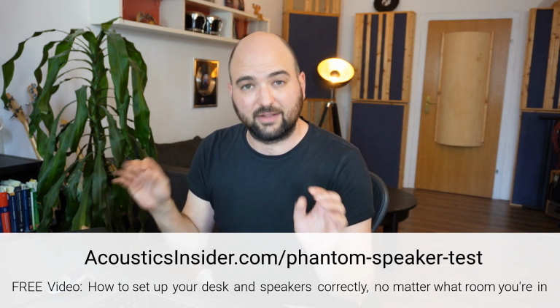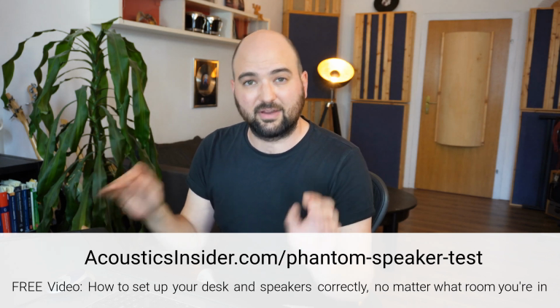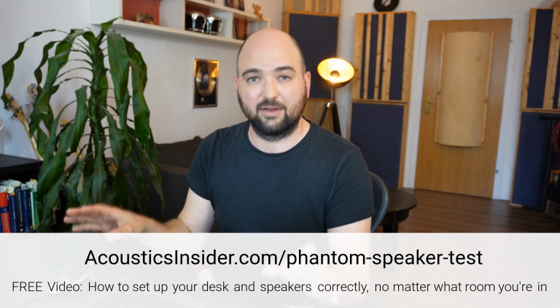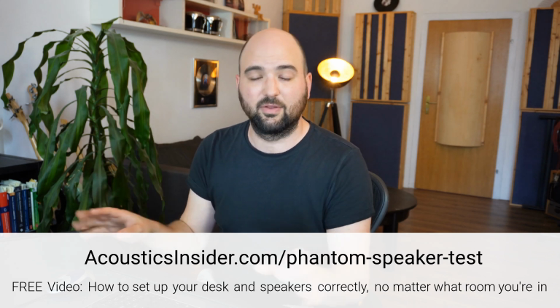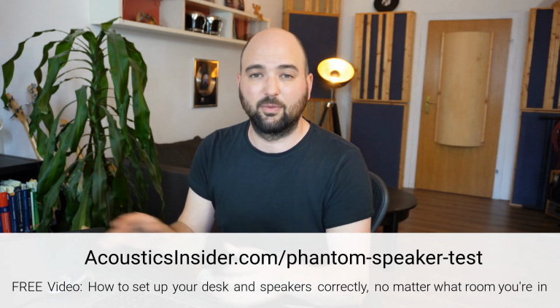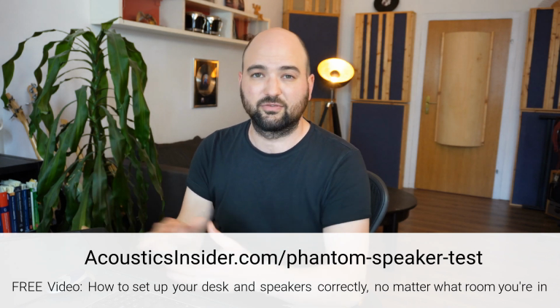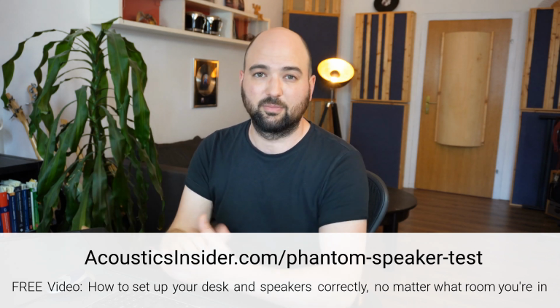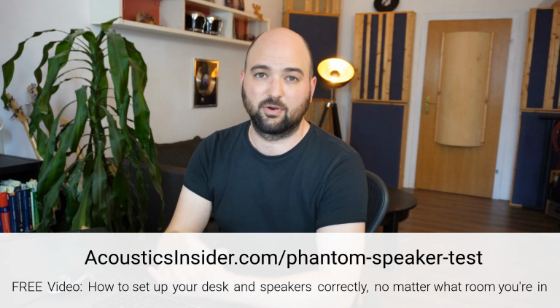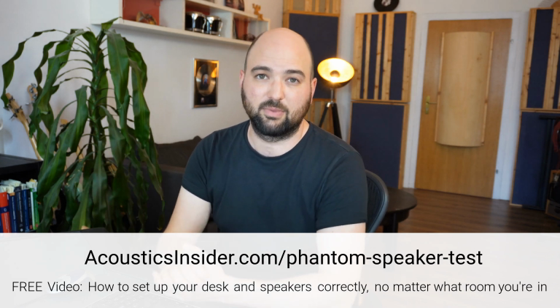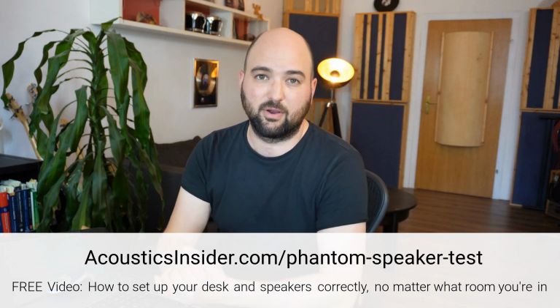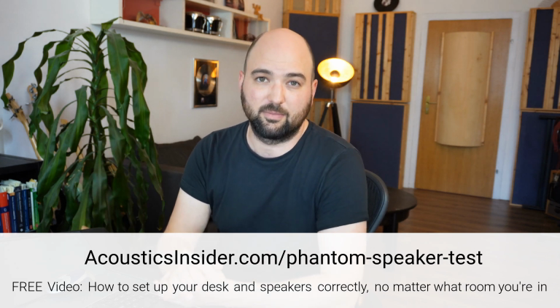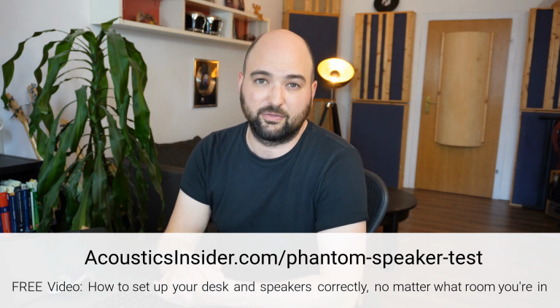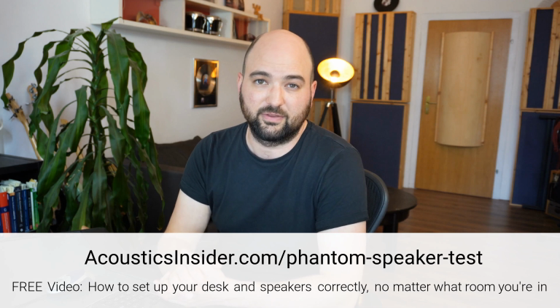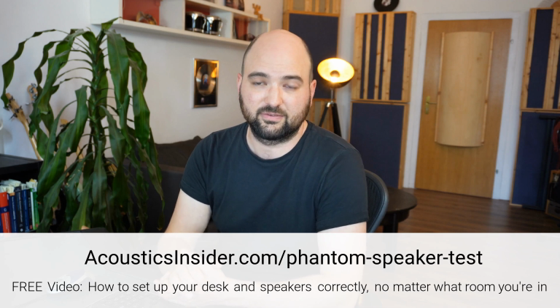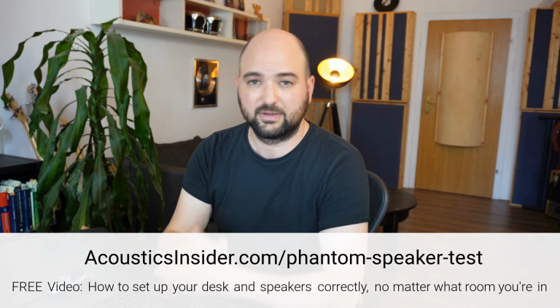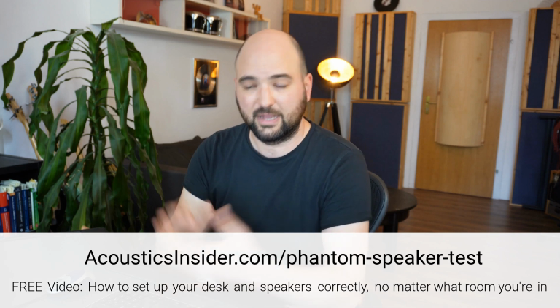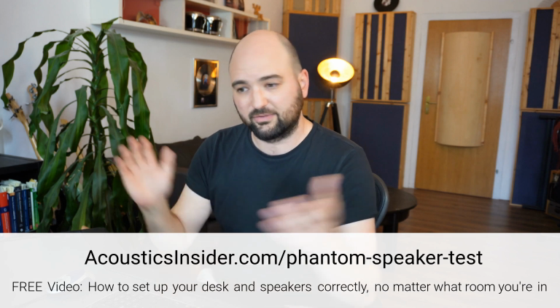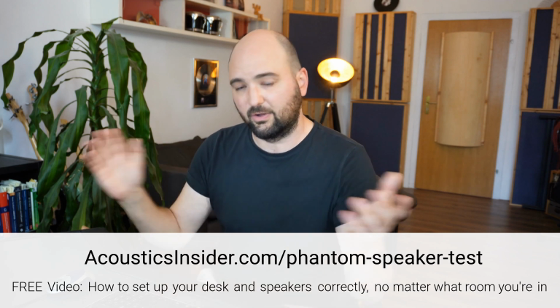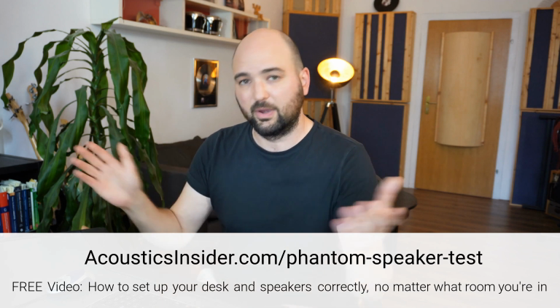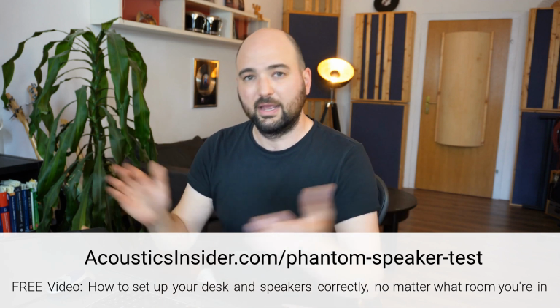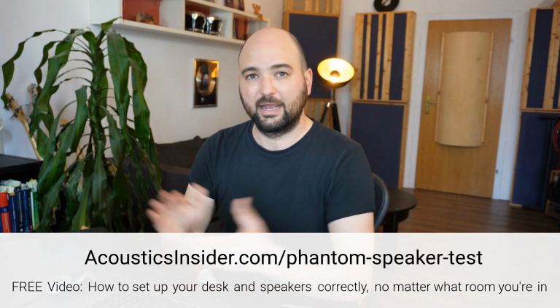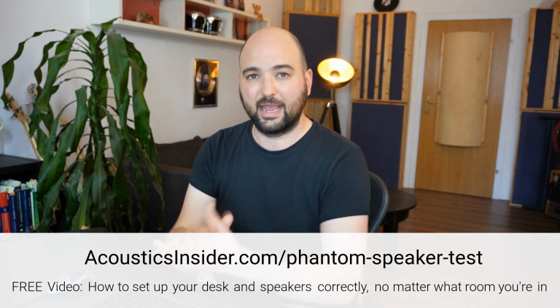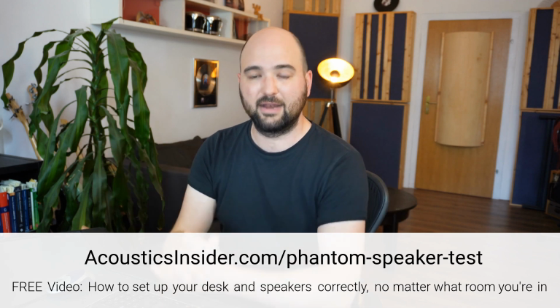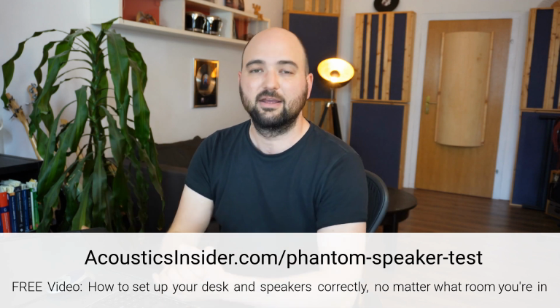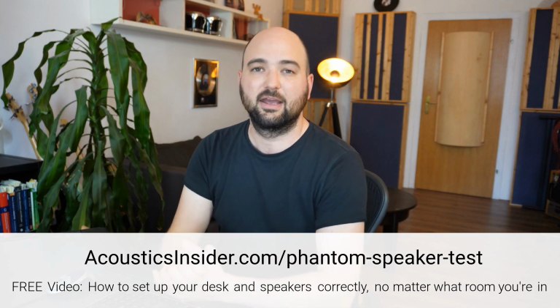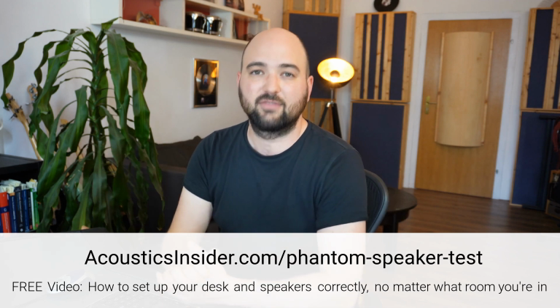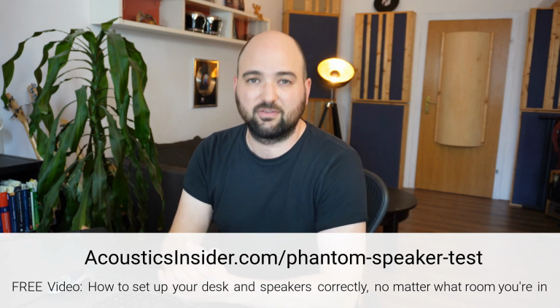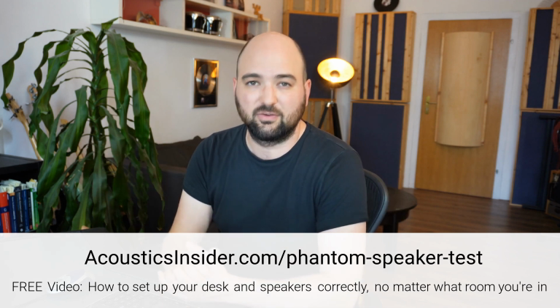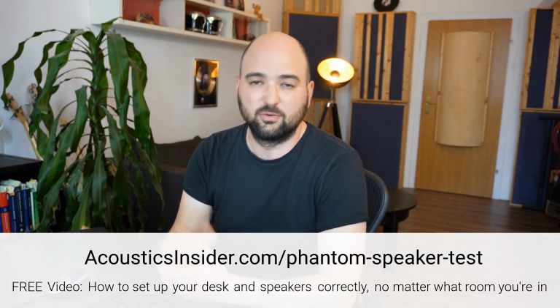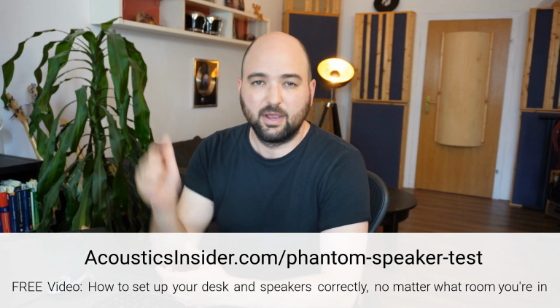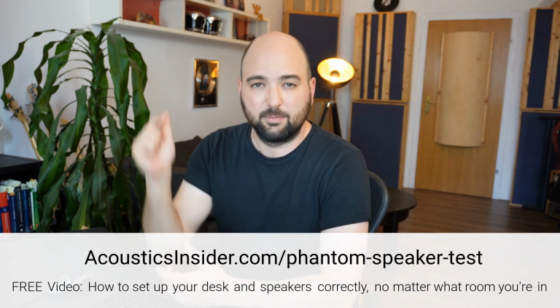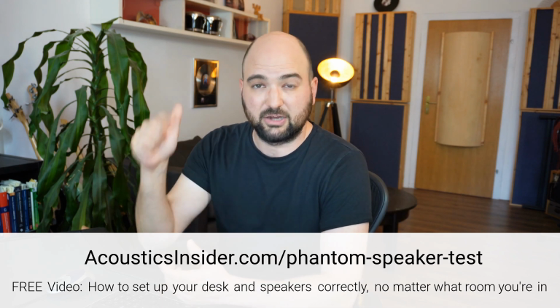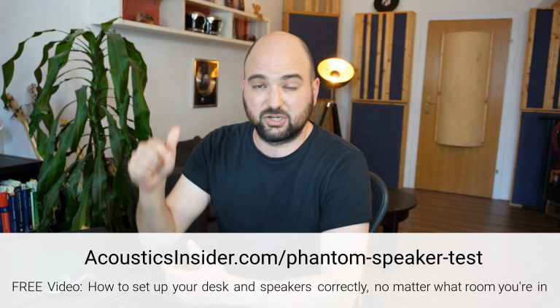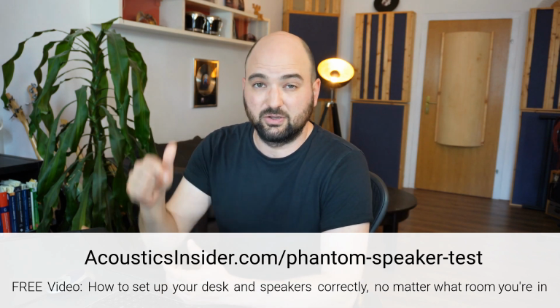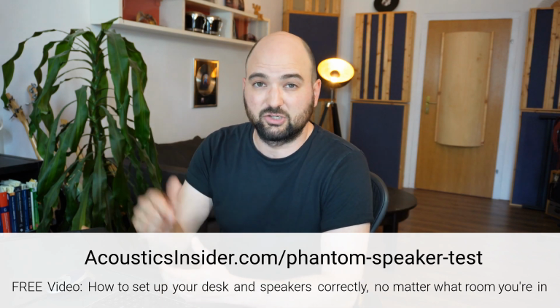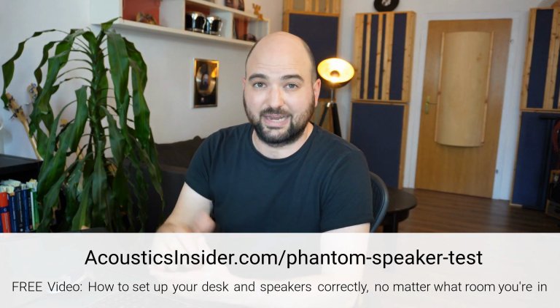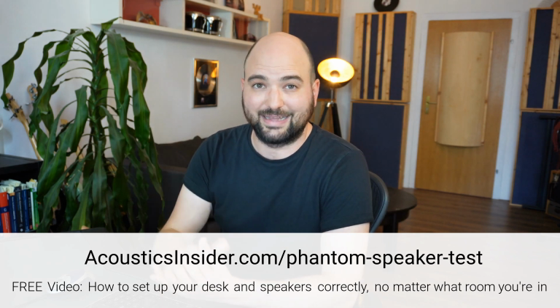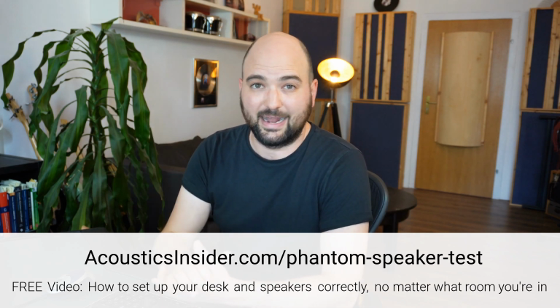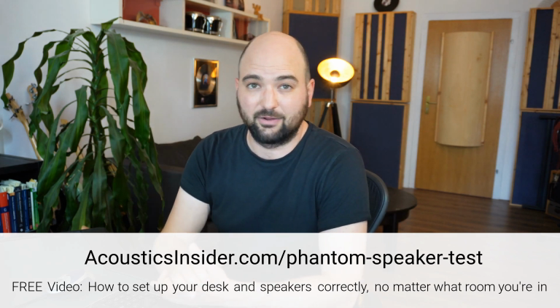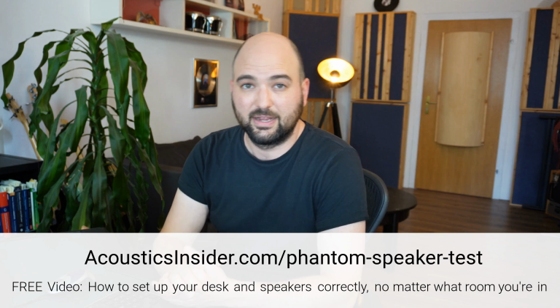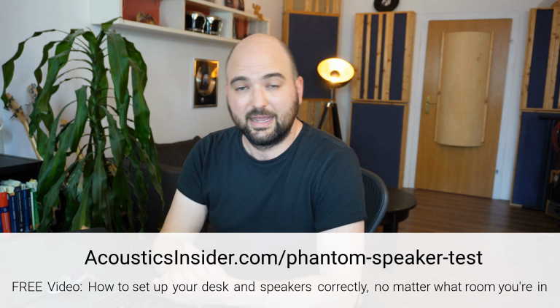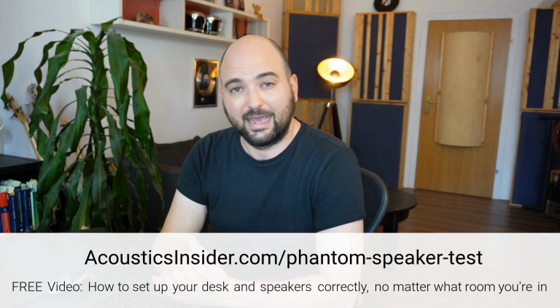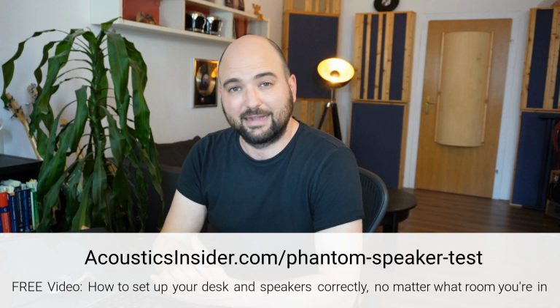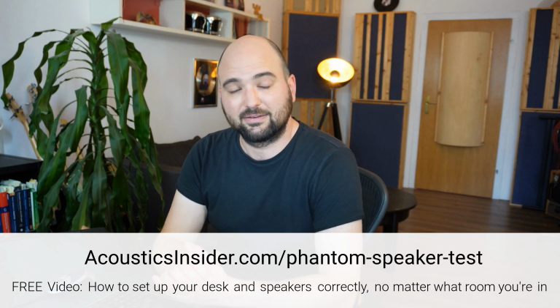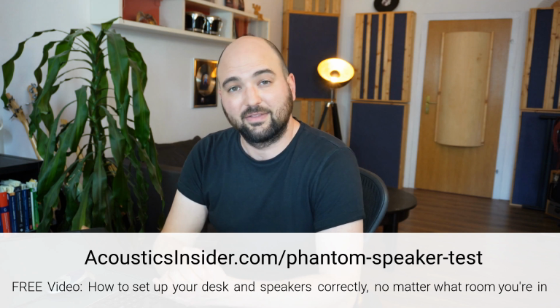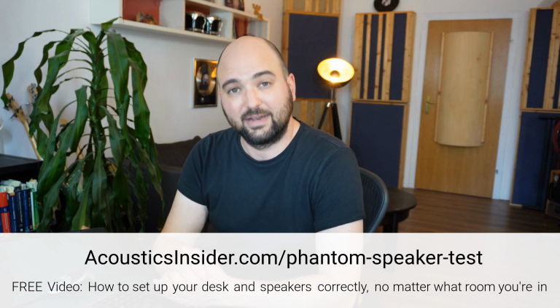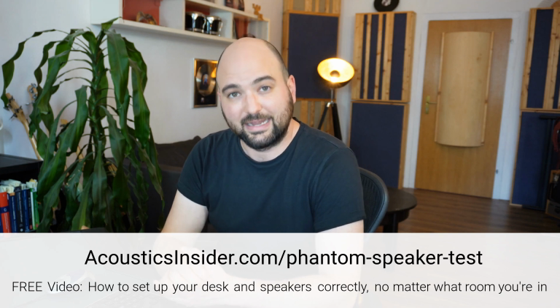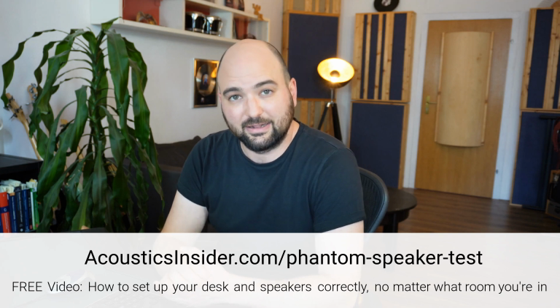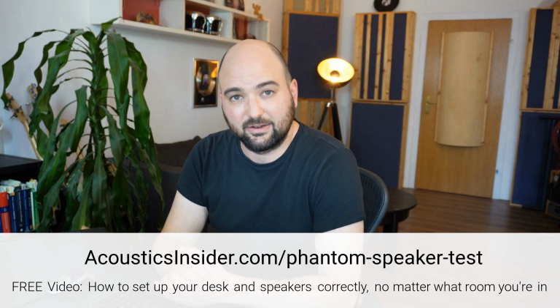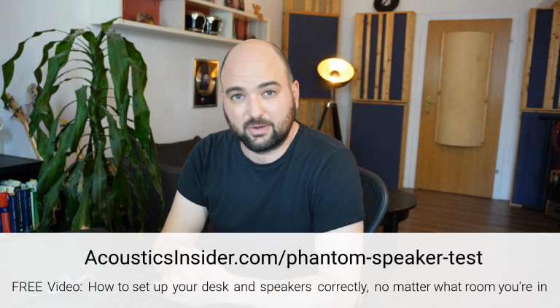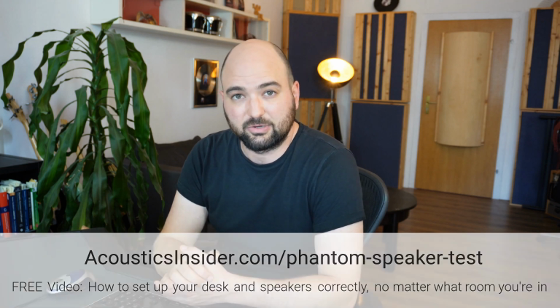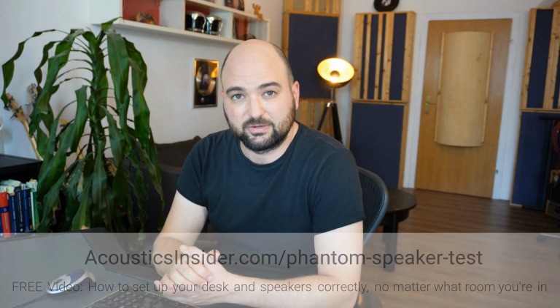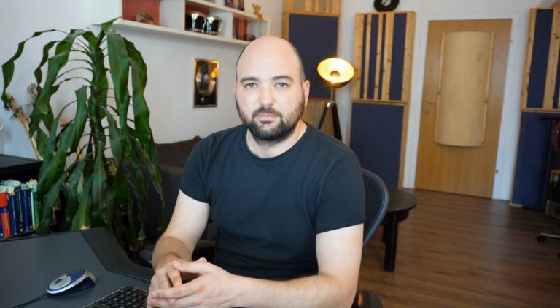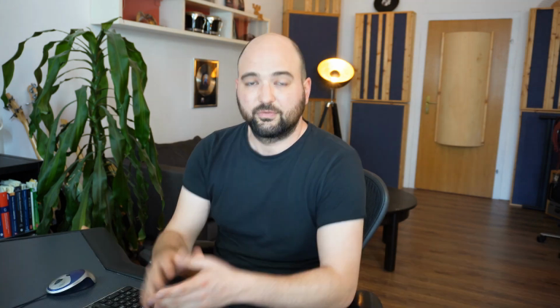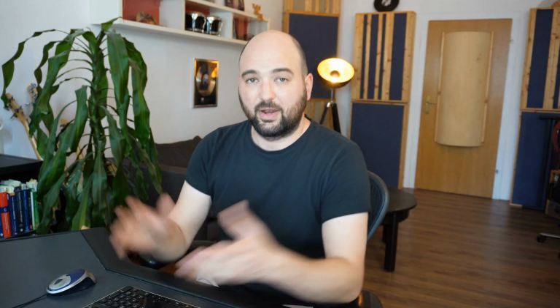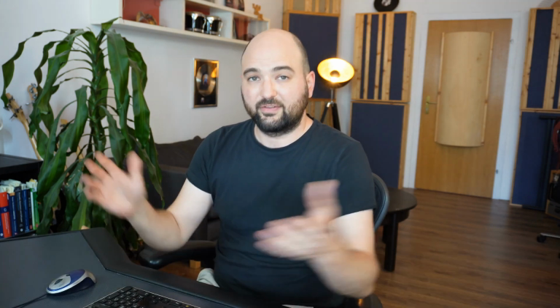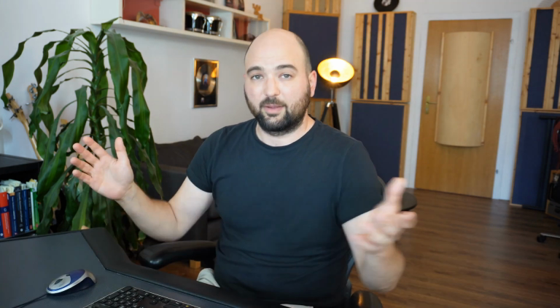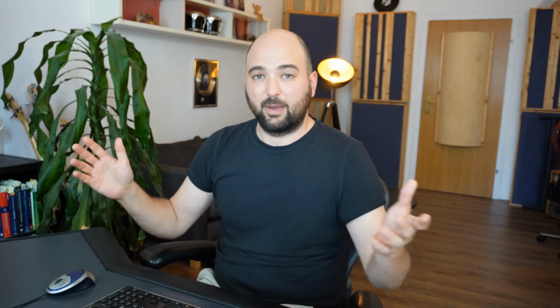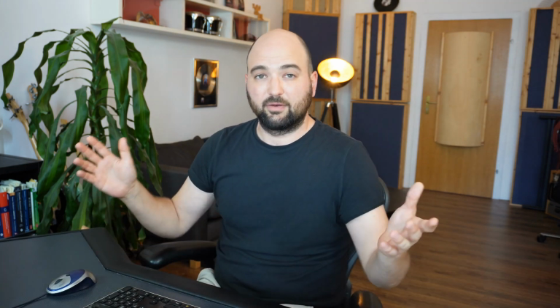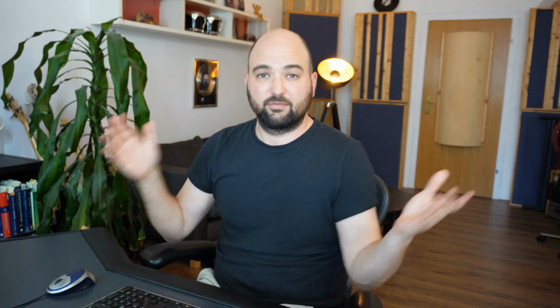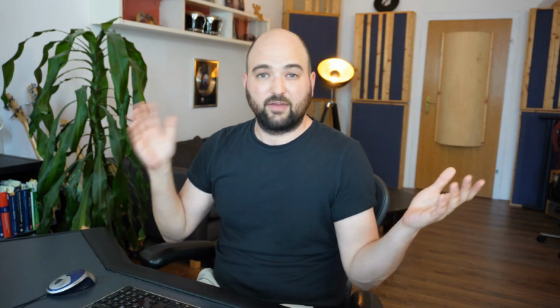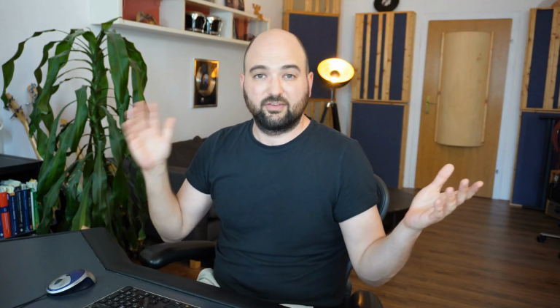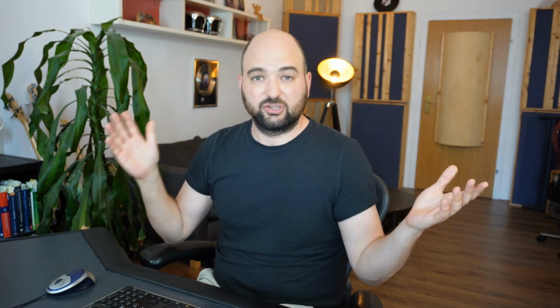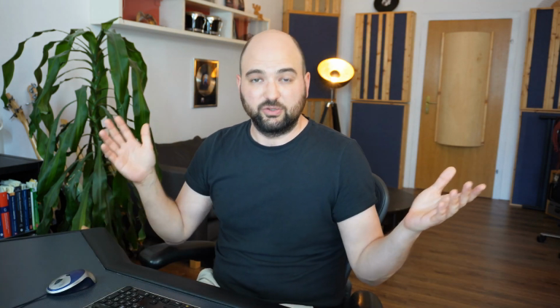It will guide you through figuring out what the problem is and make sure your speakers are set up as best as possible in the room that you're in — that's the most important part. So if that's you, make sure you check that out at the link in the description. Now let's talk about phase issues.